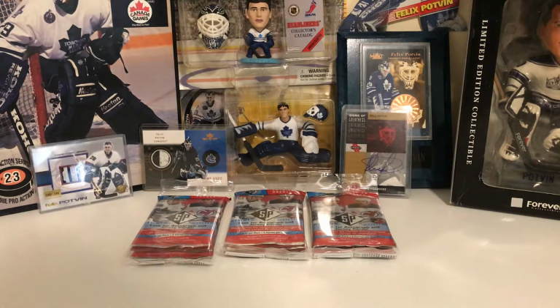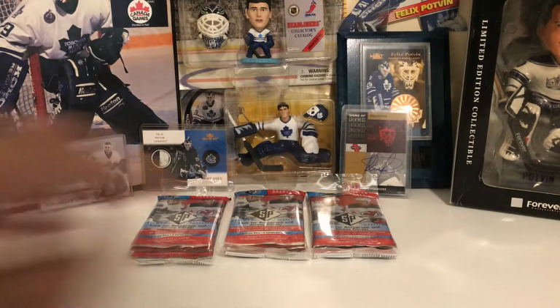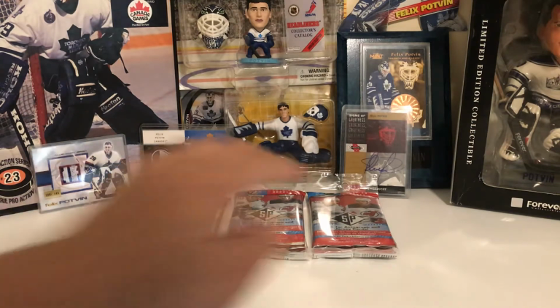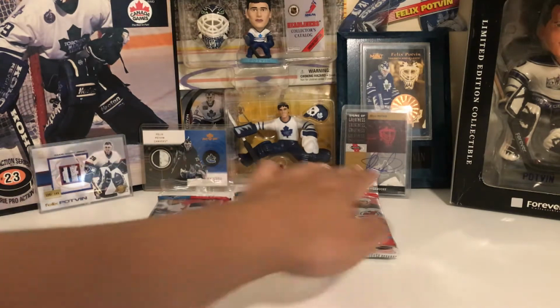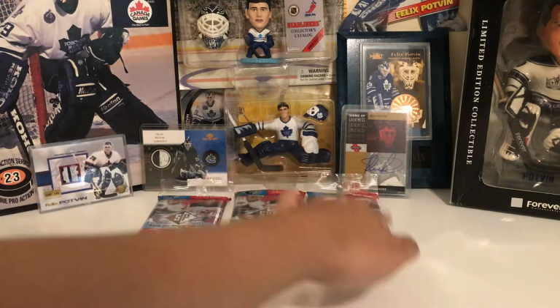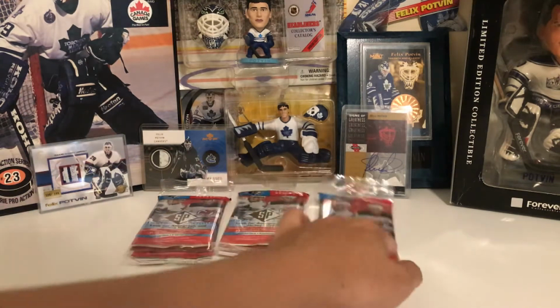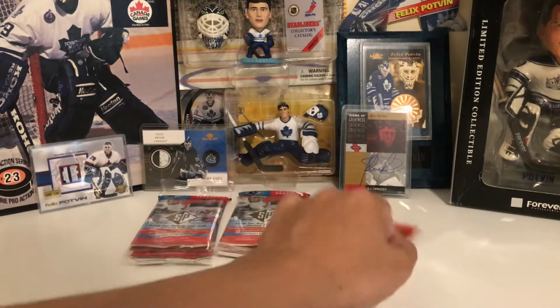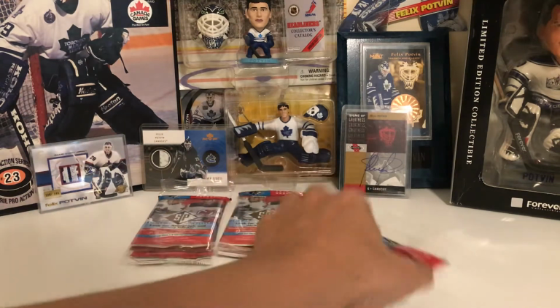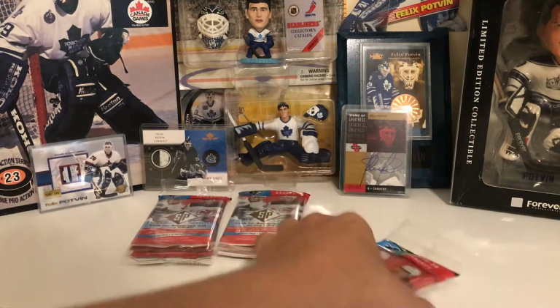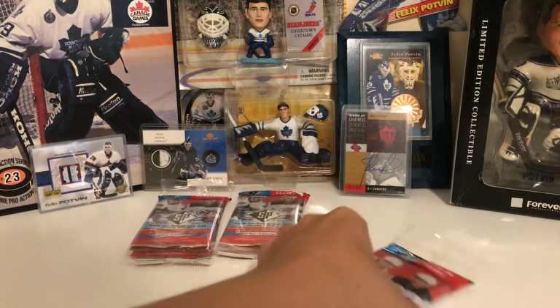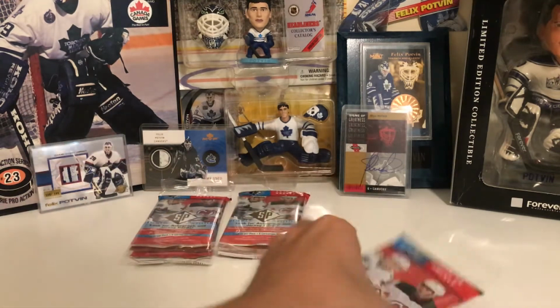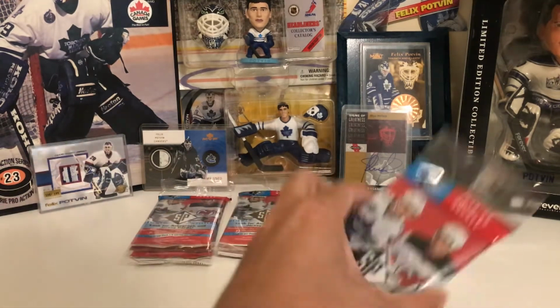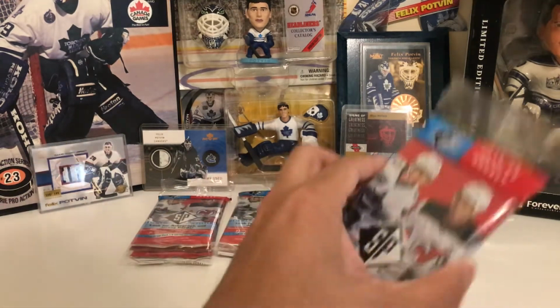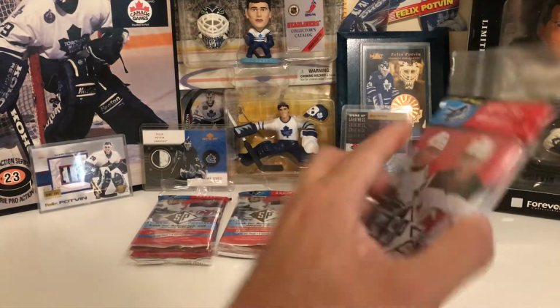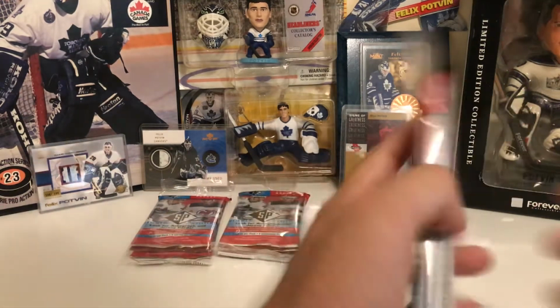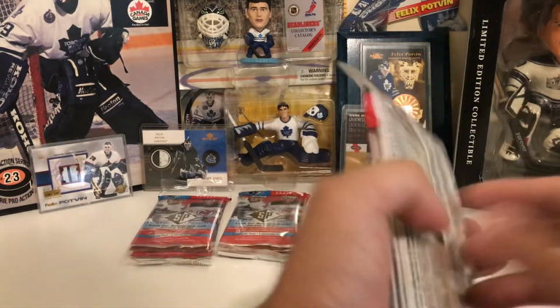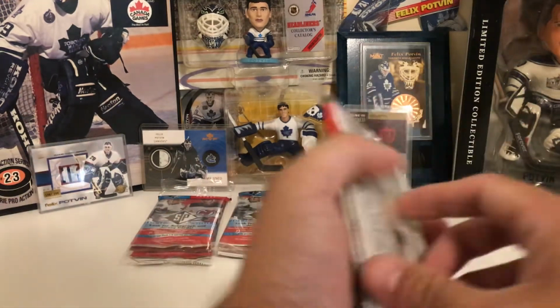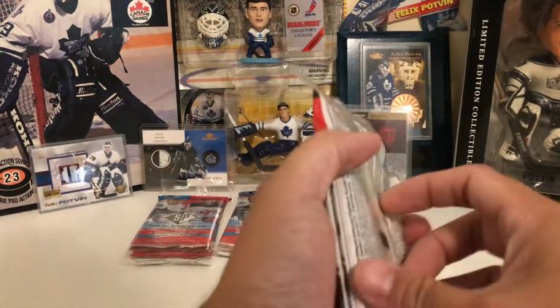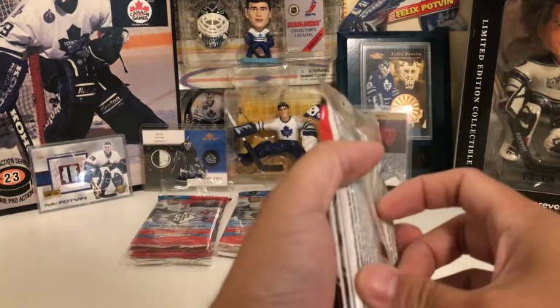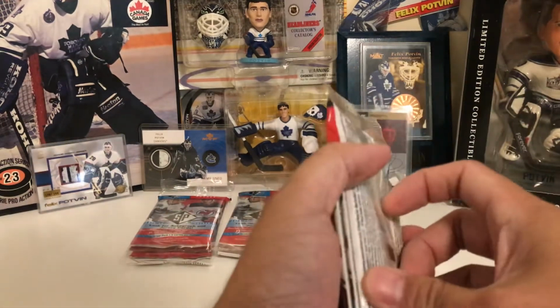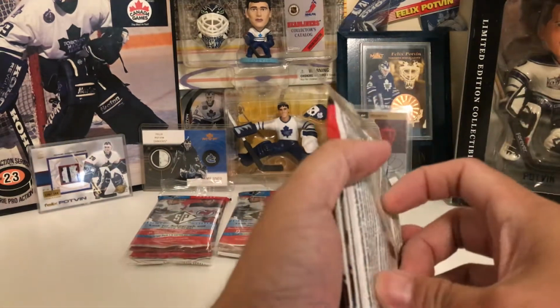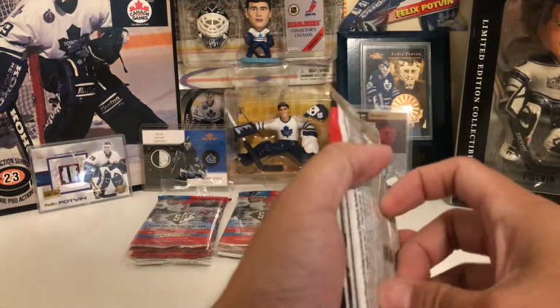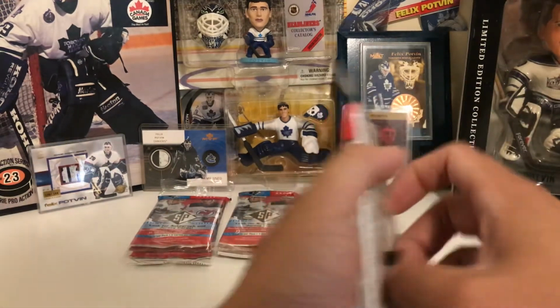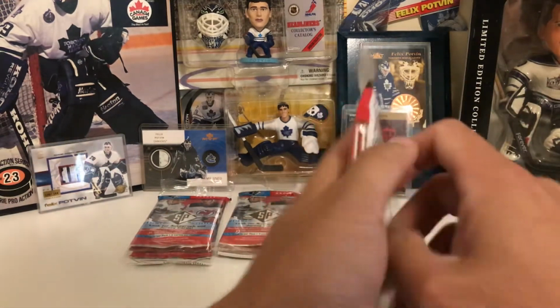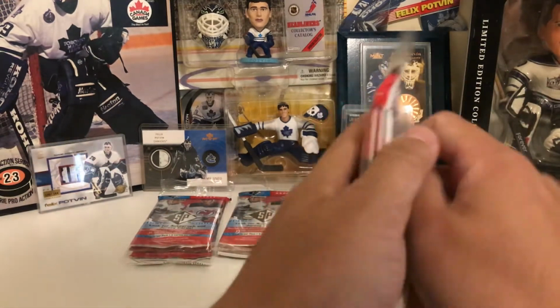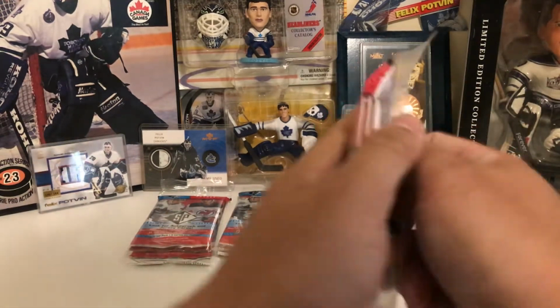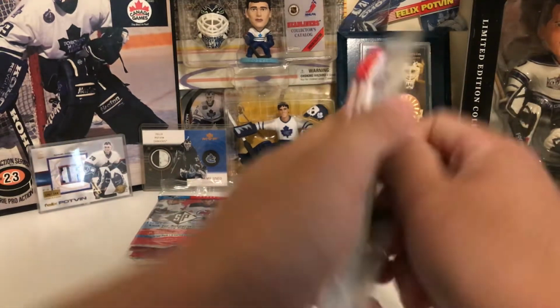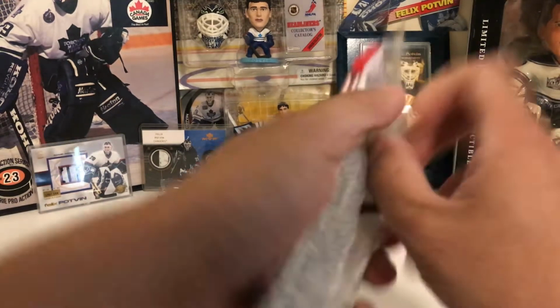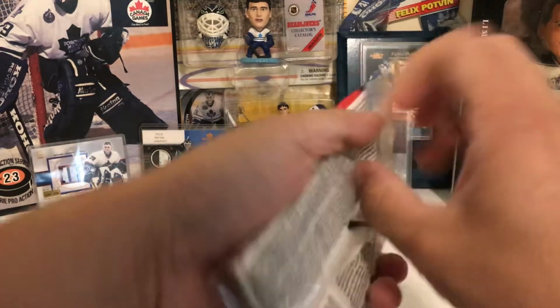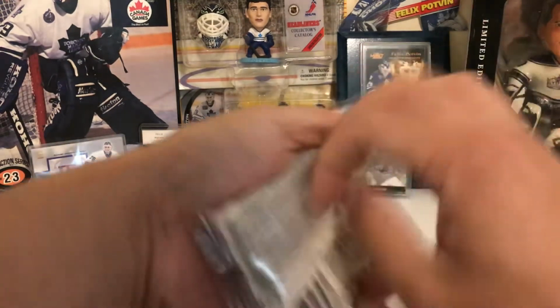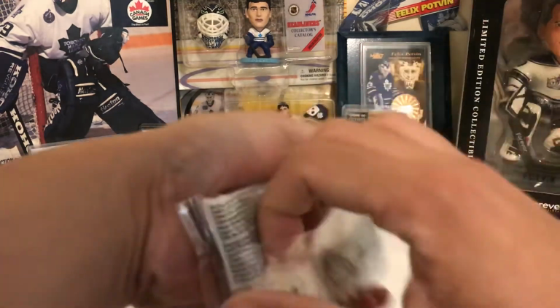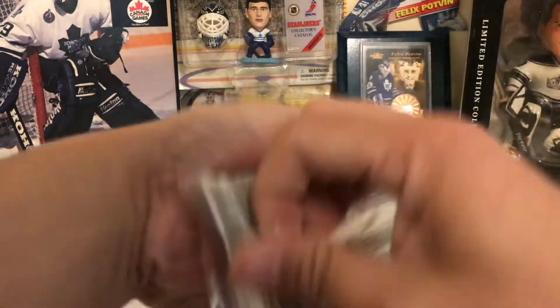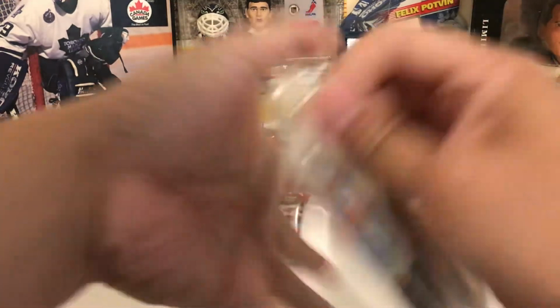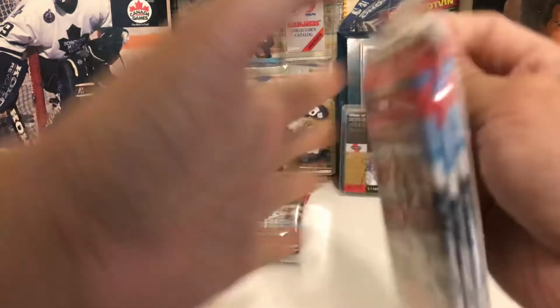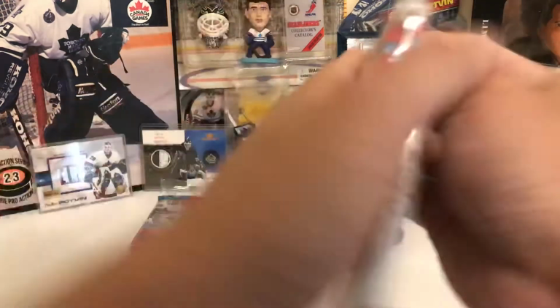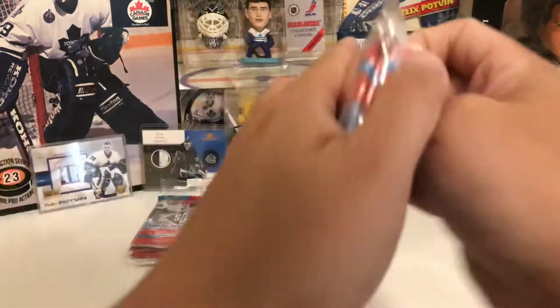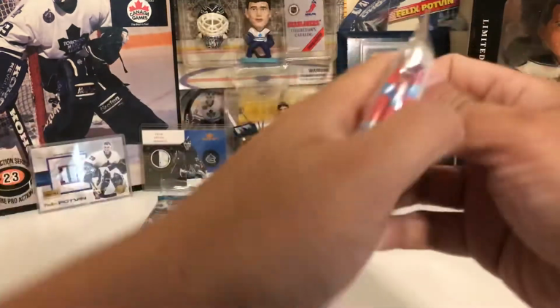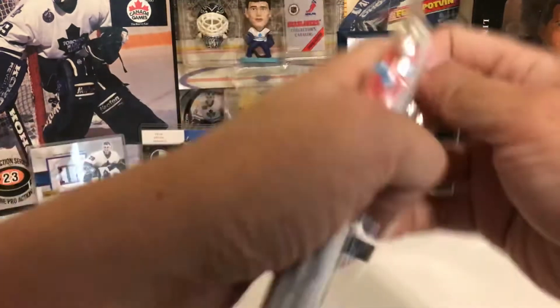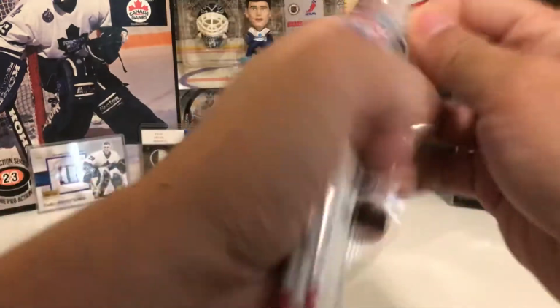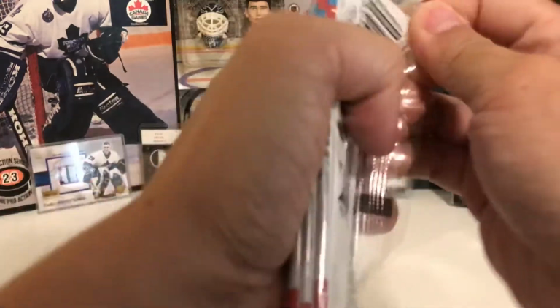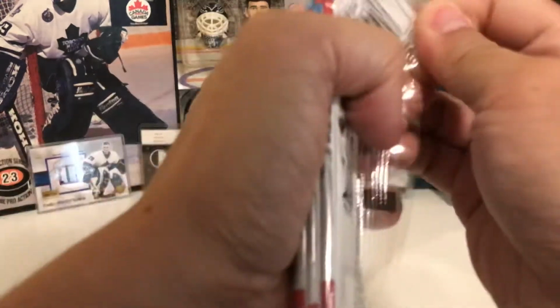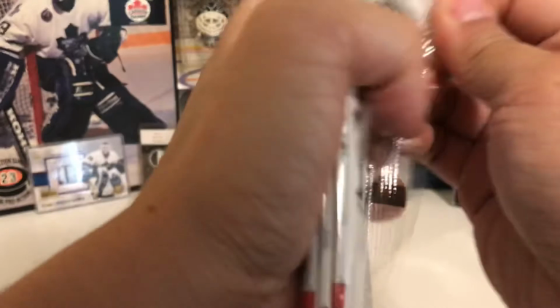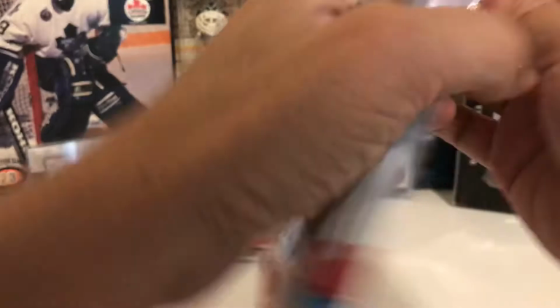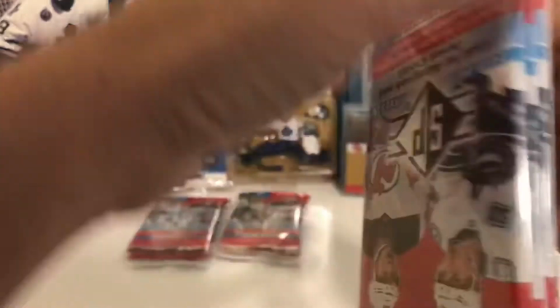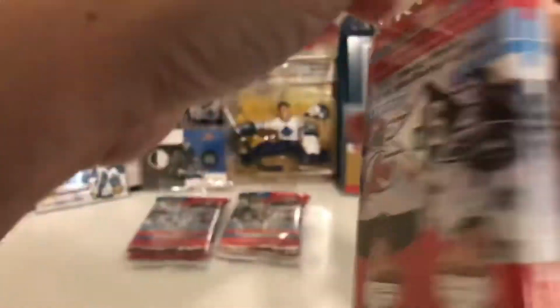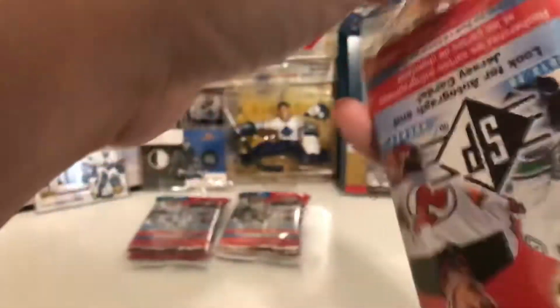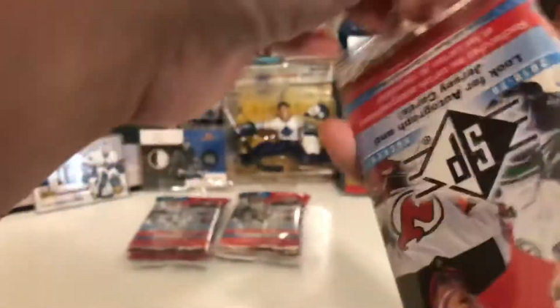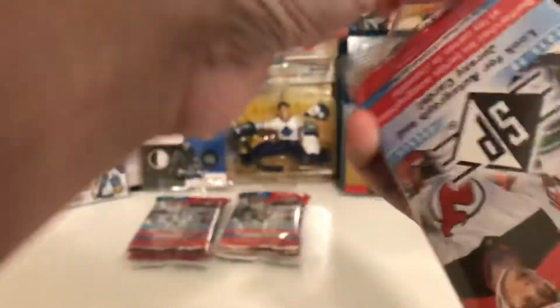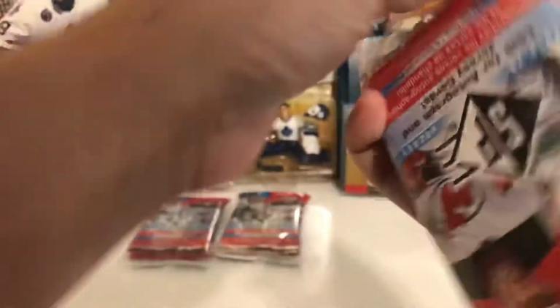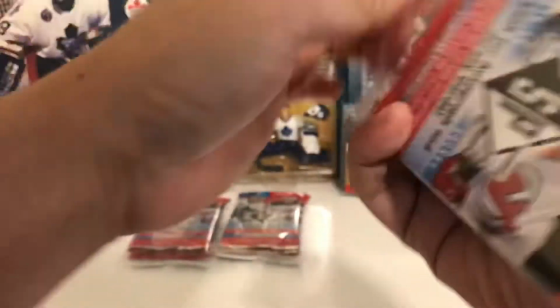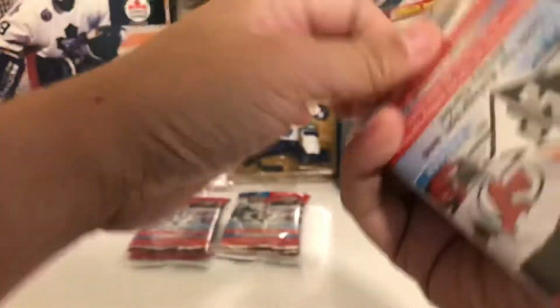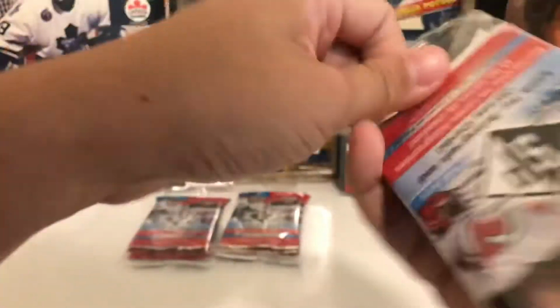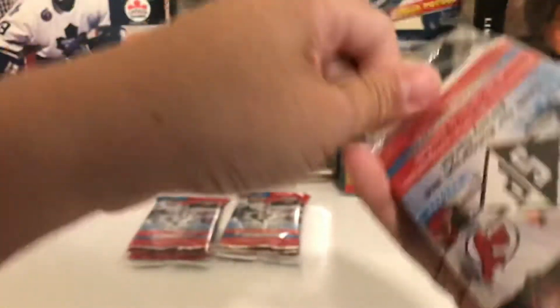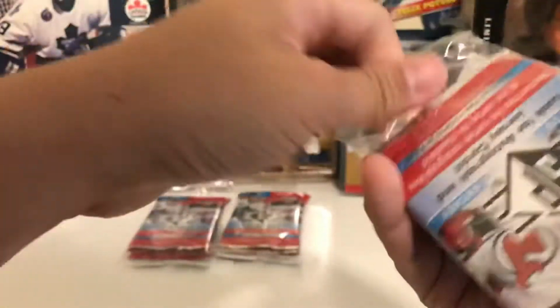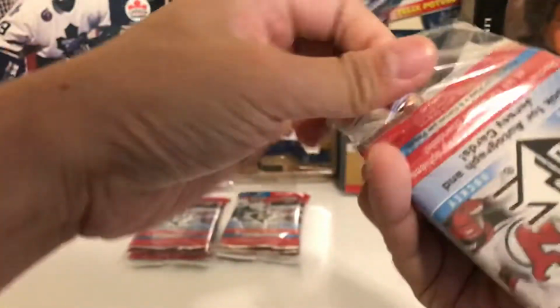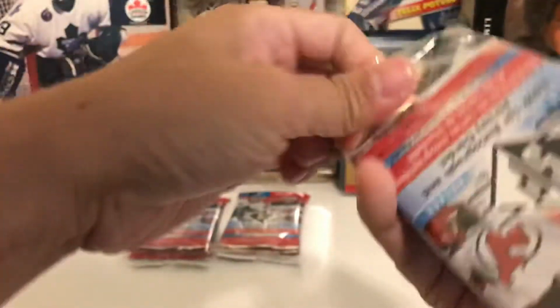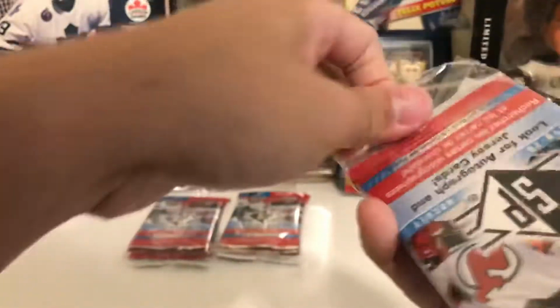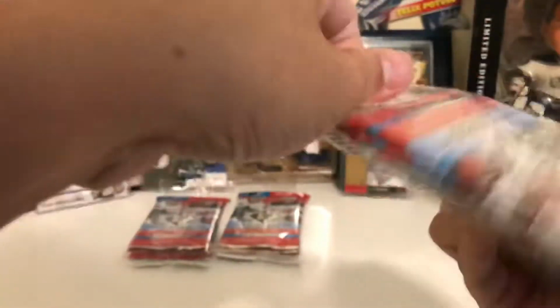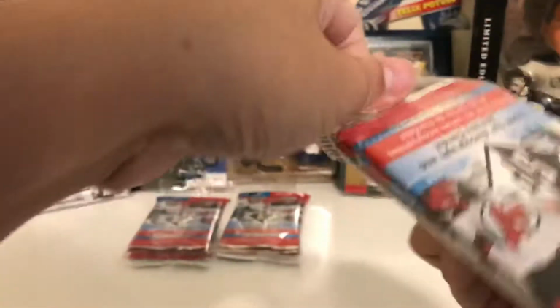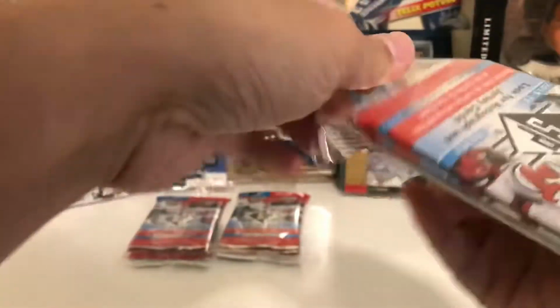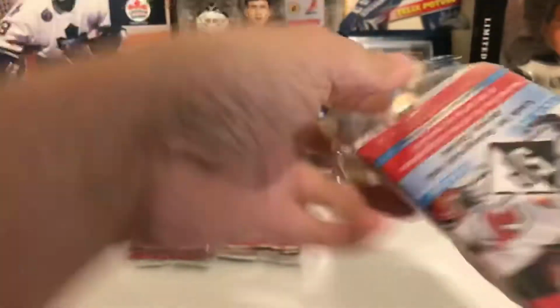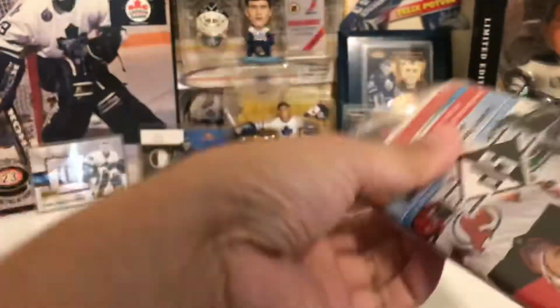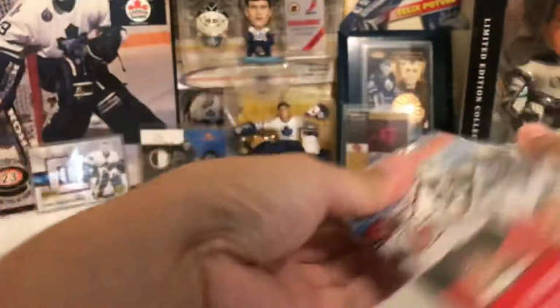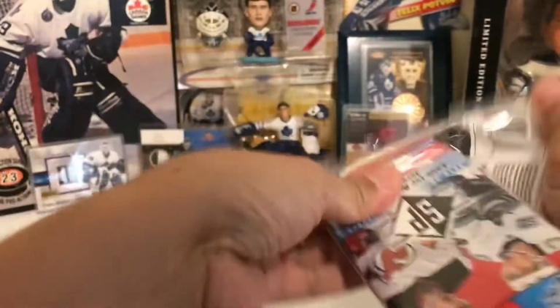Let's see if I can pull that Igor Shesterkin rookie that I've been hunting down.